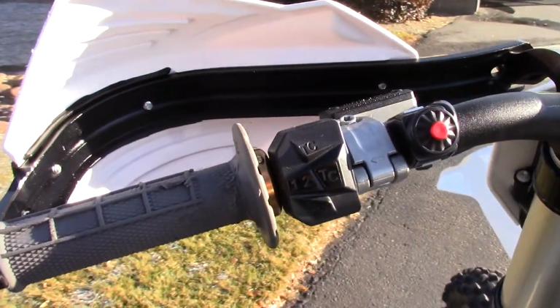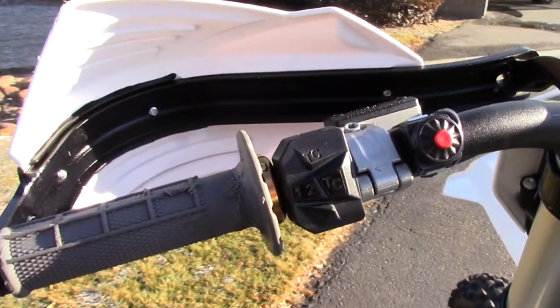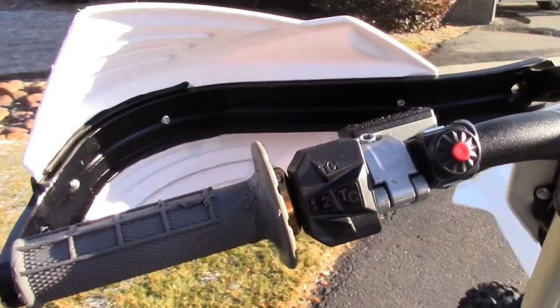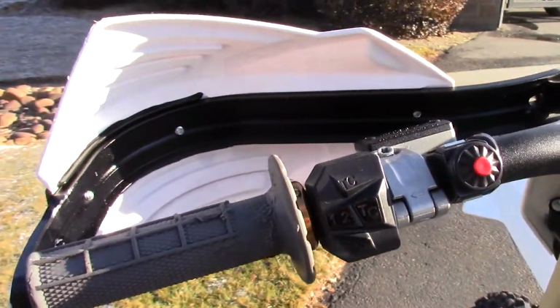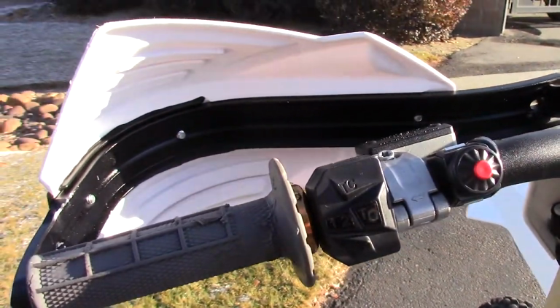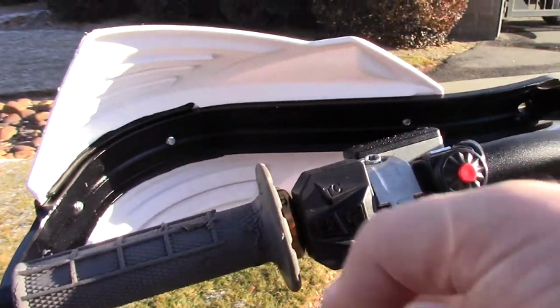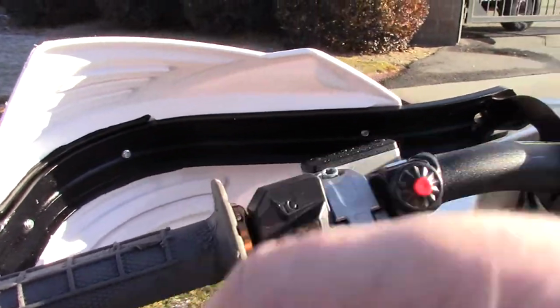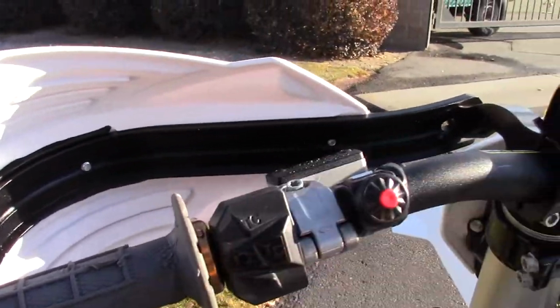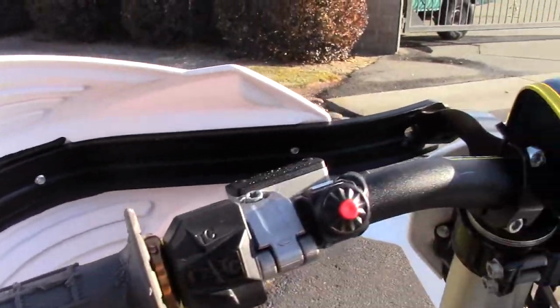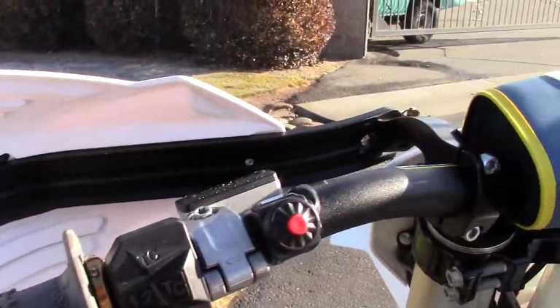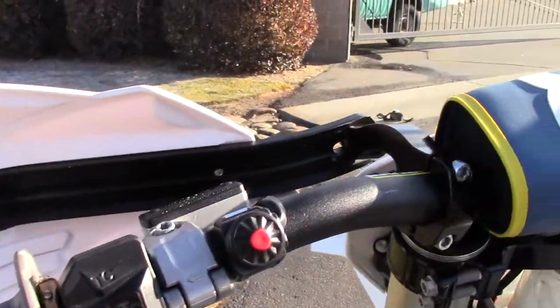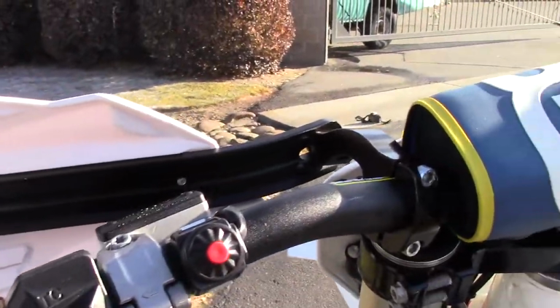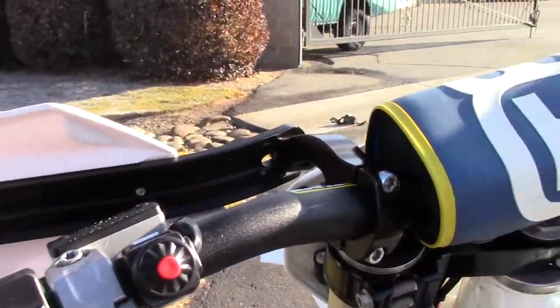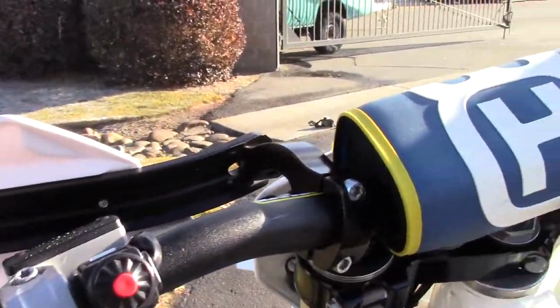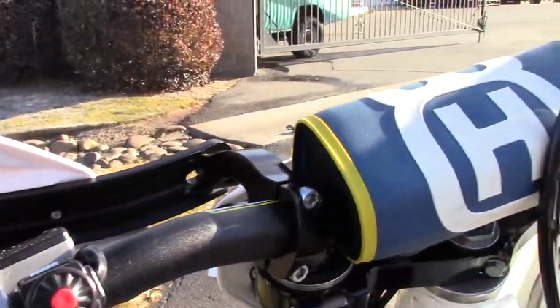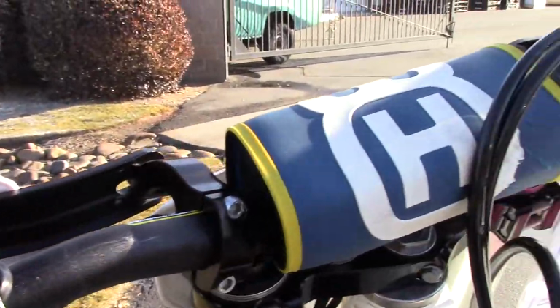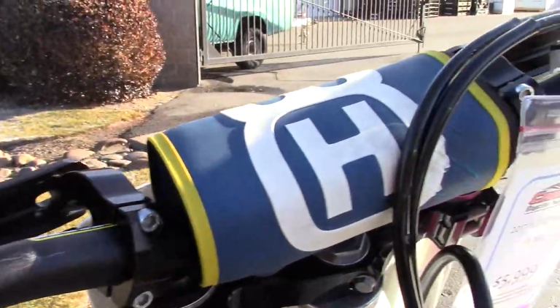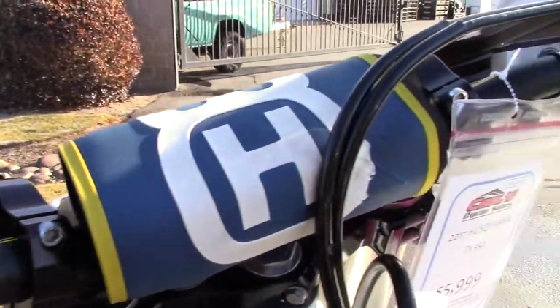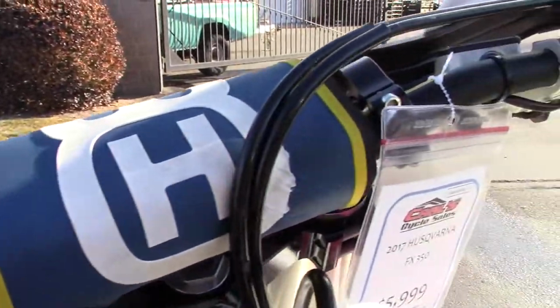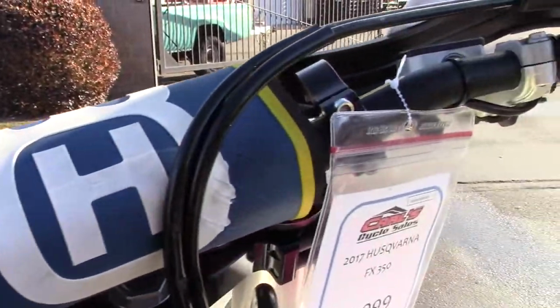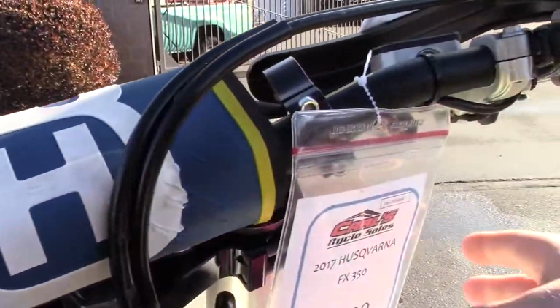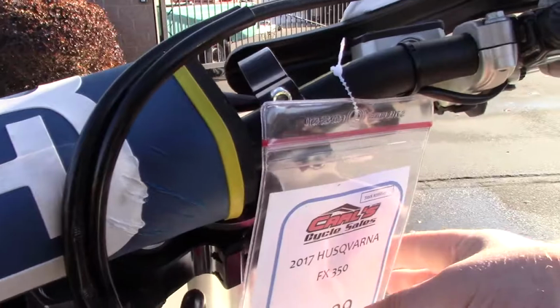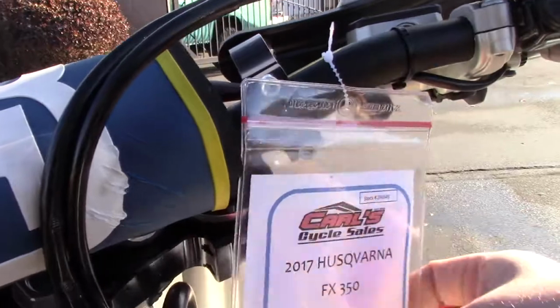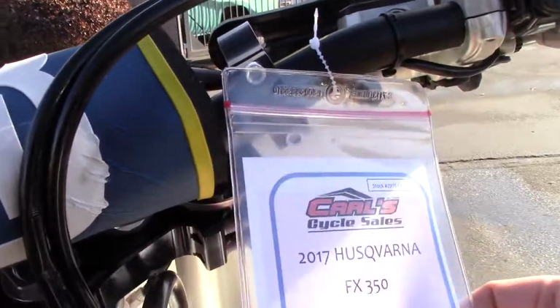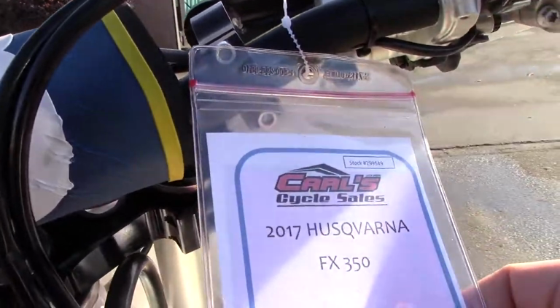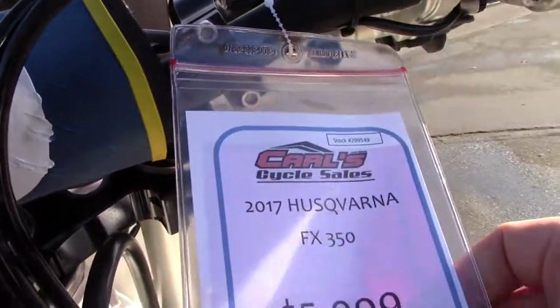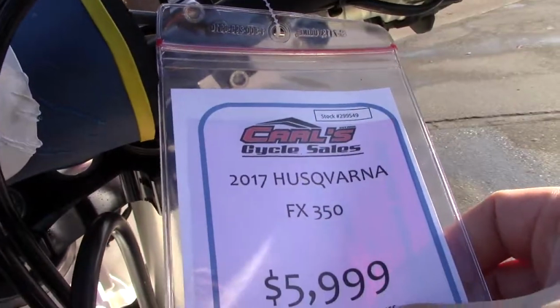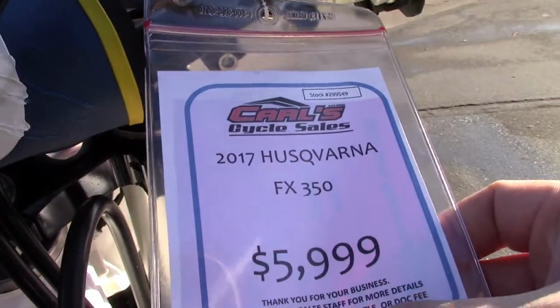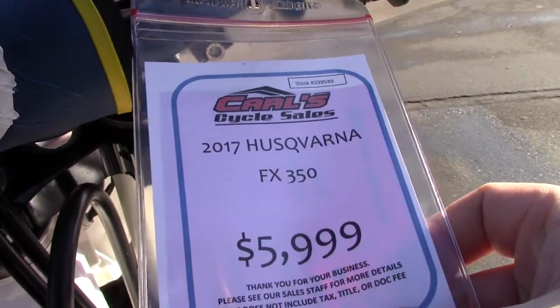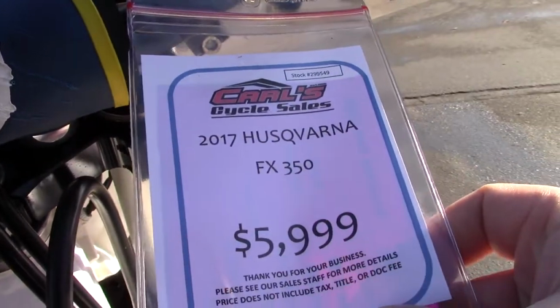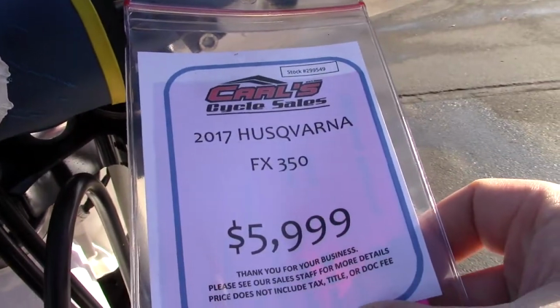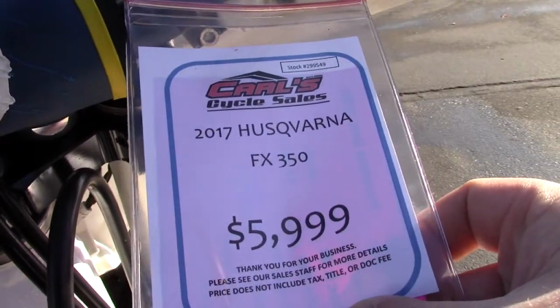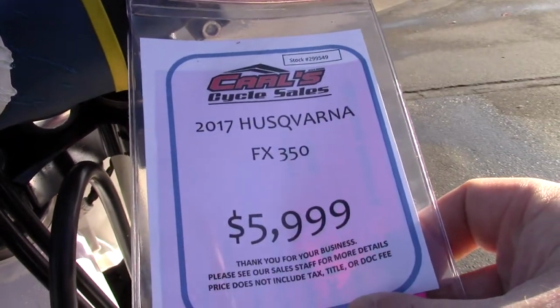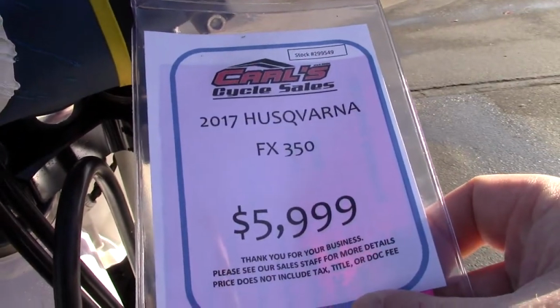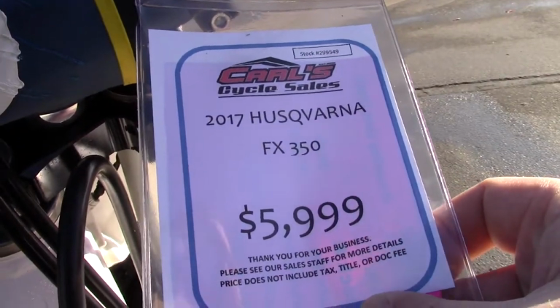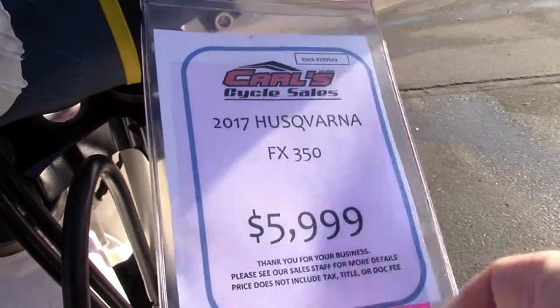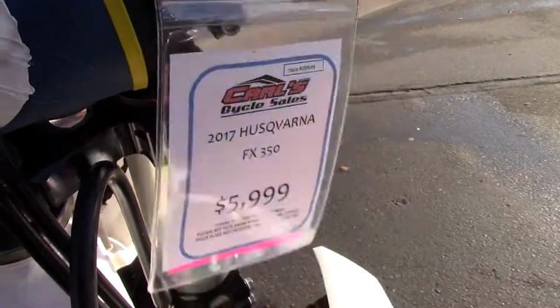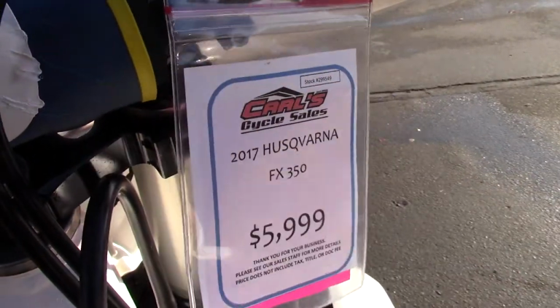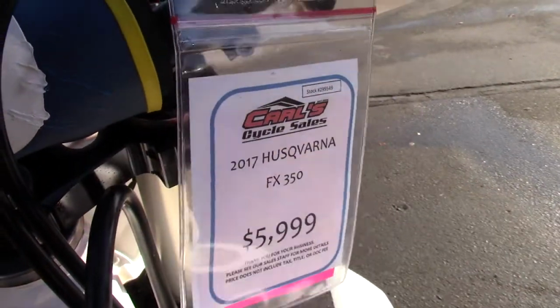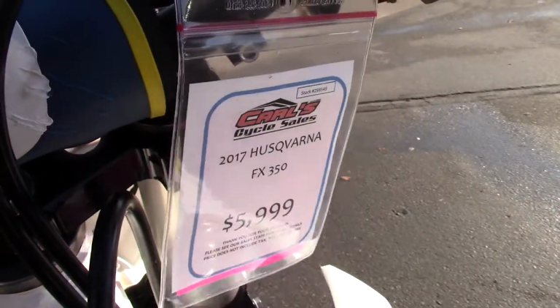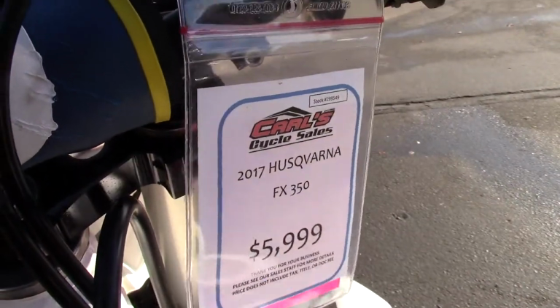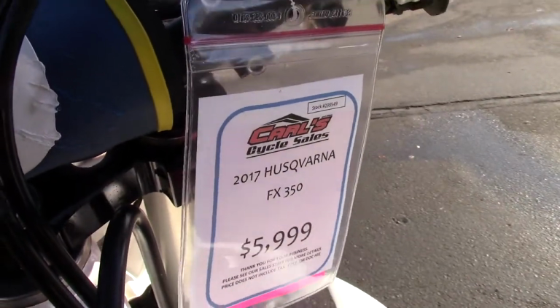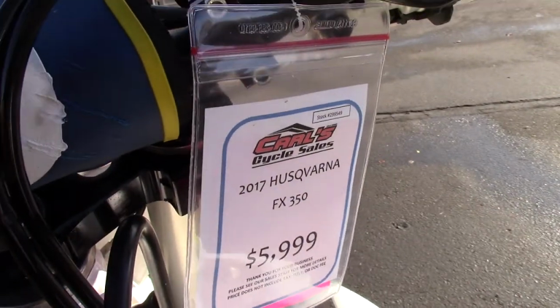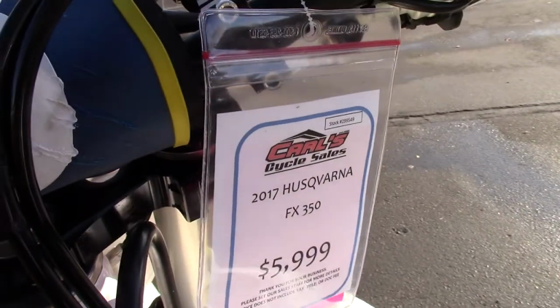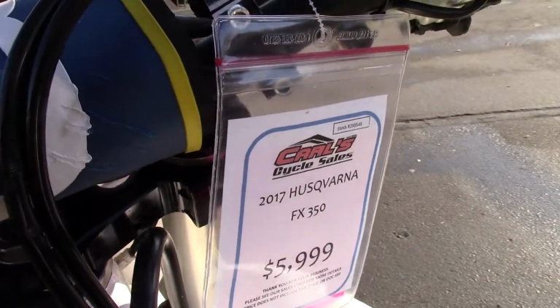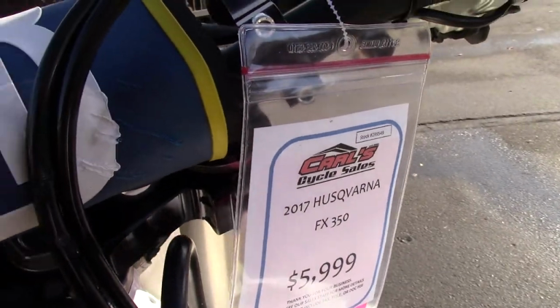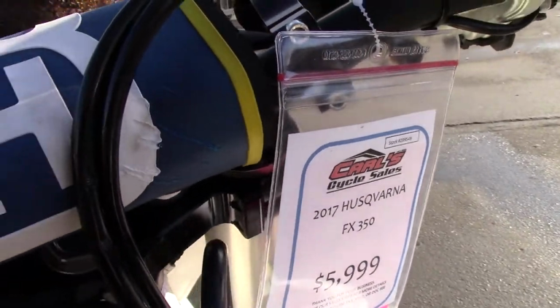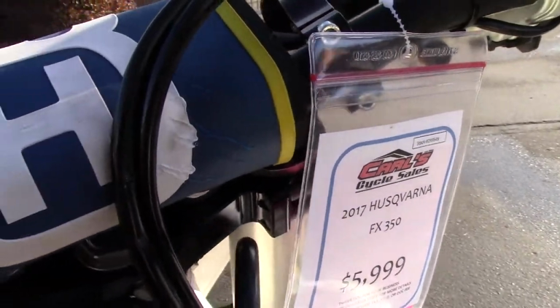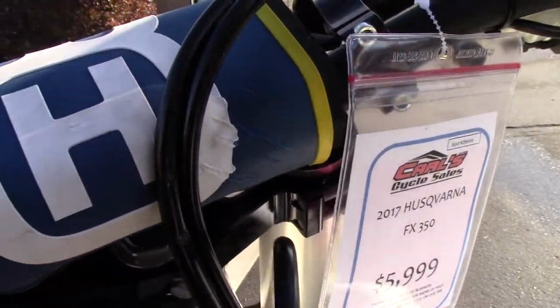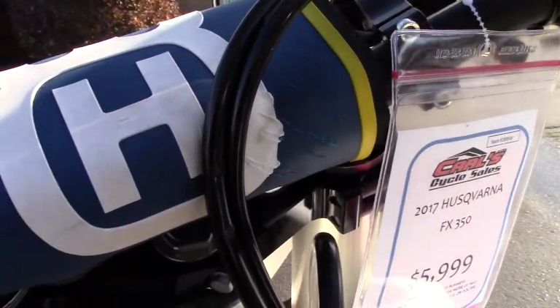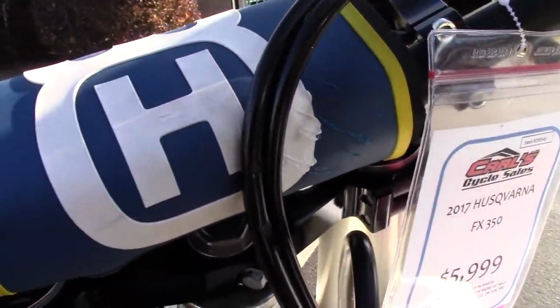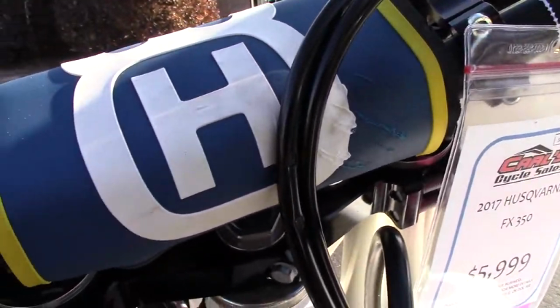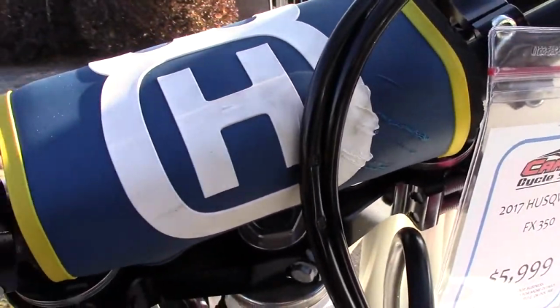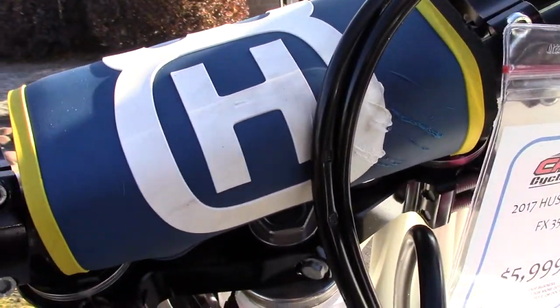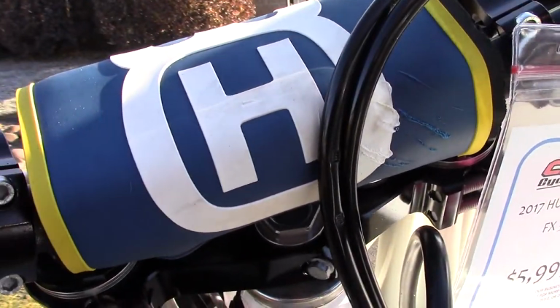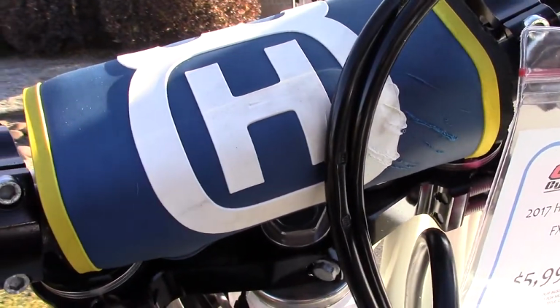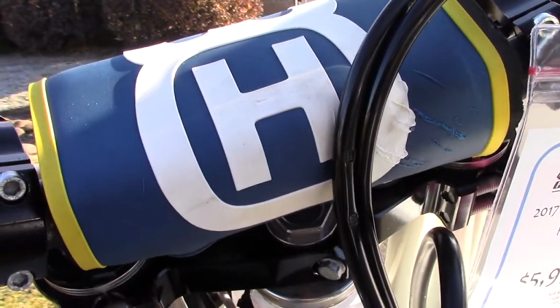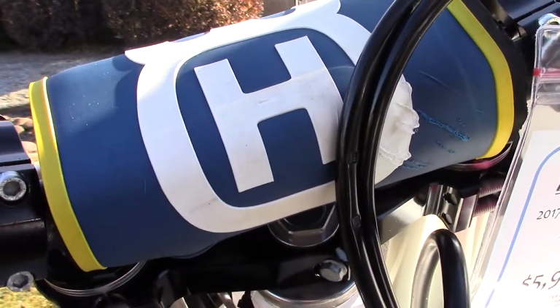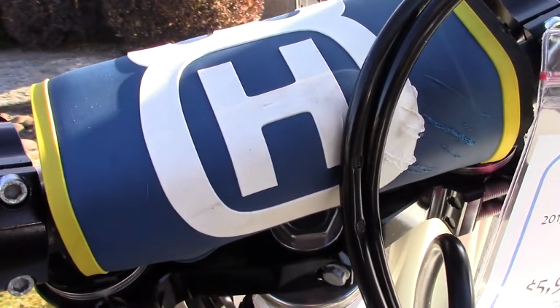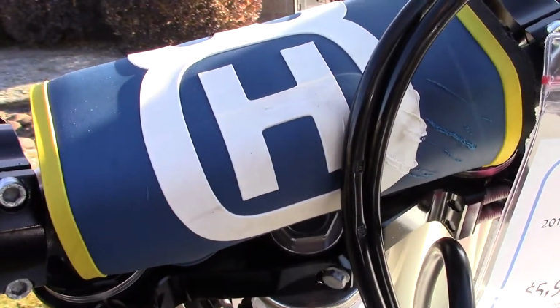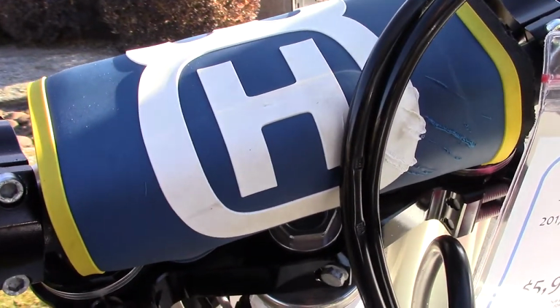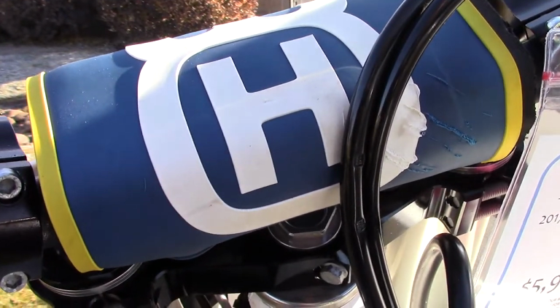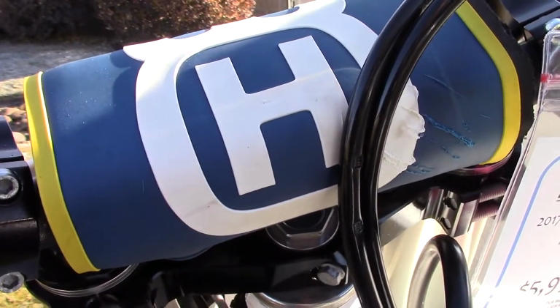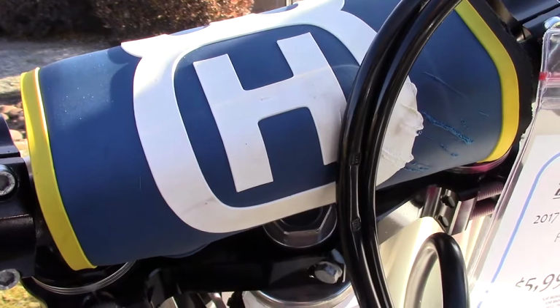It's also got a map switch. Asking $5,999 for this 2017.